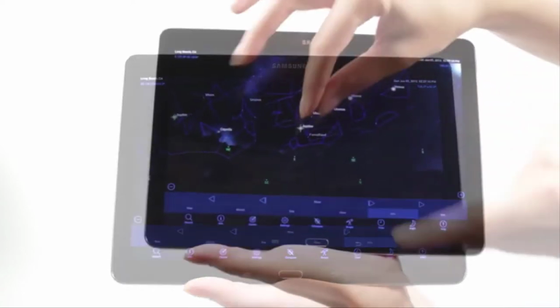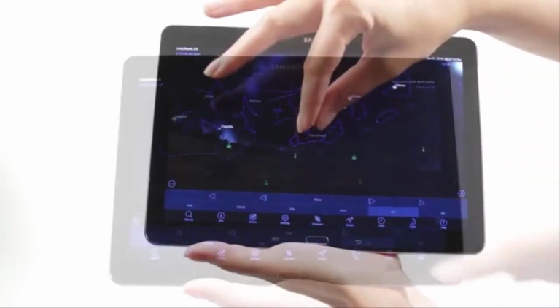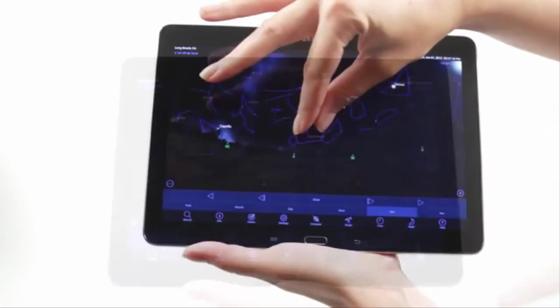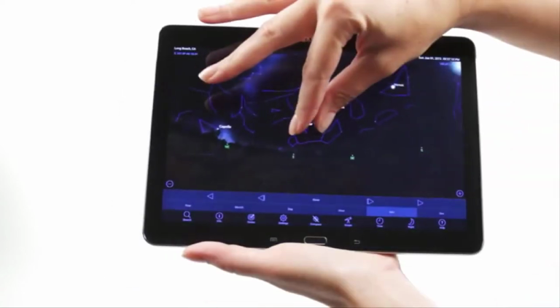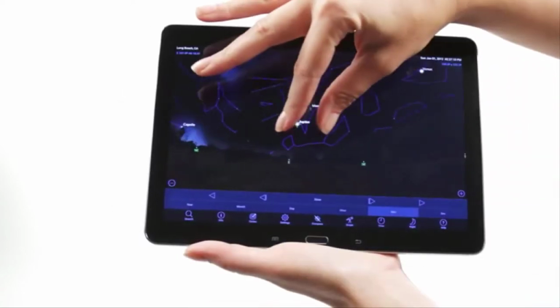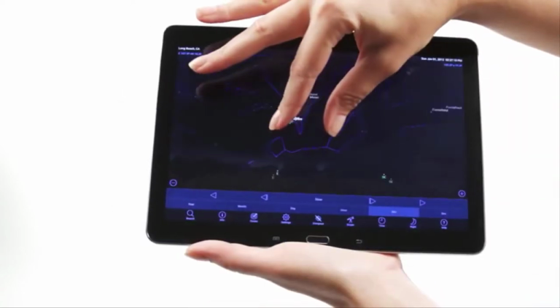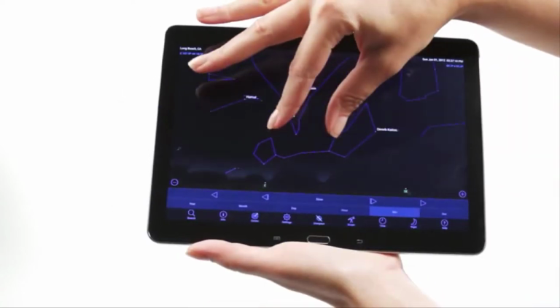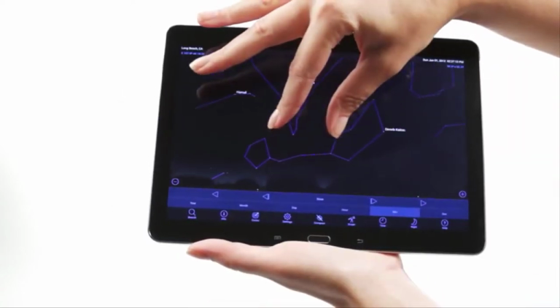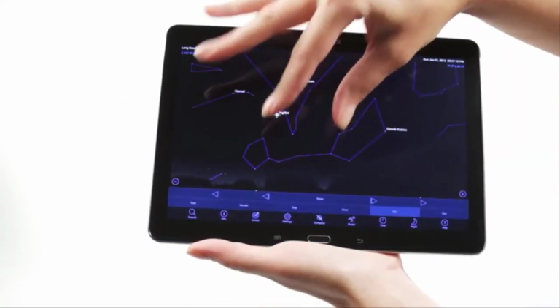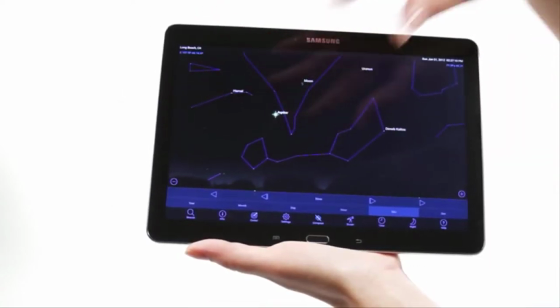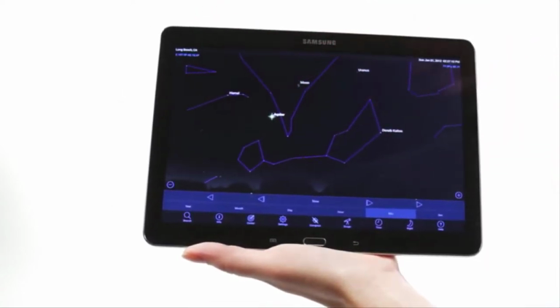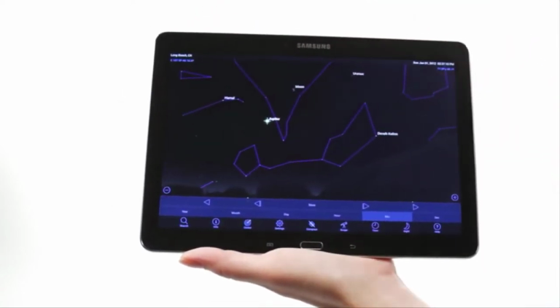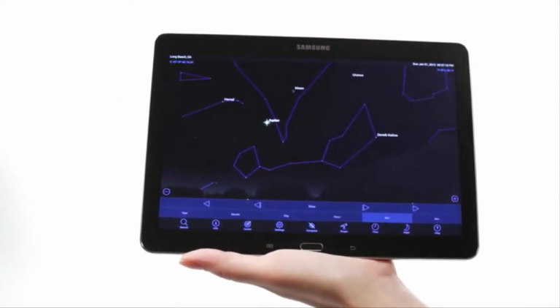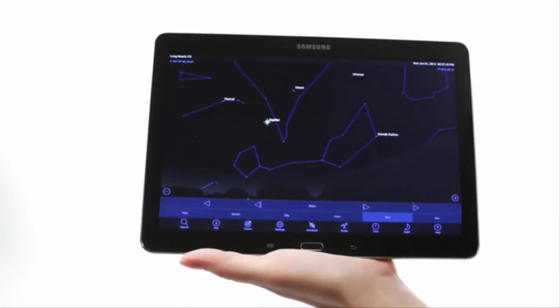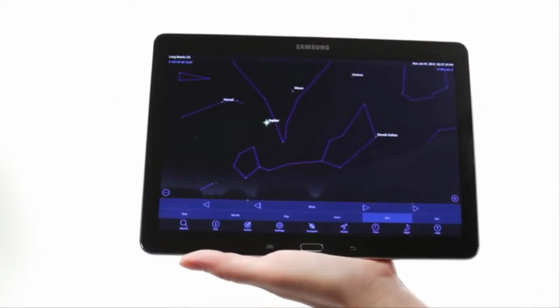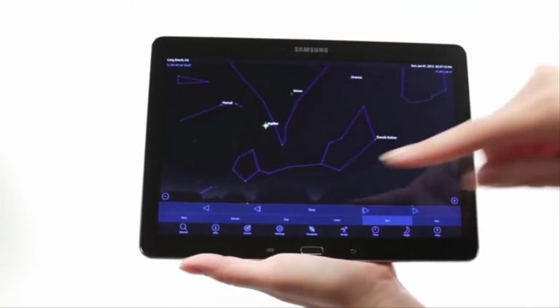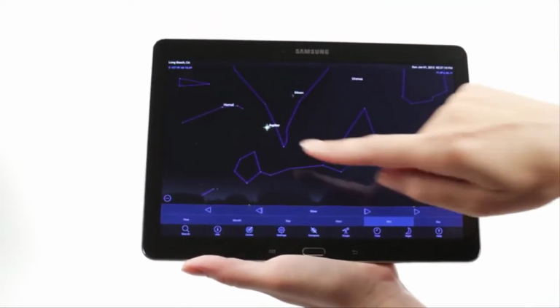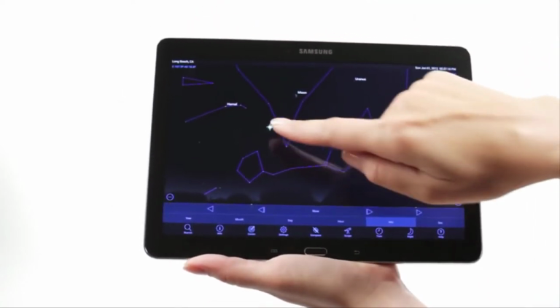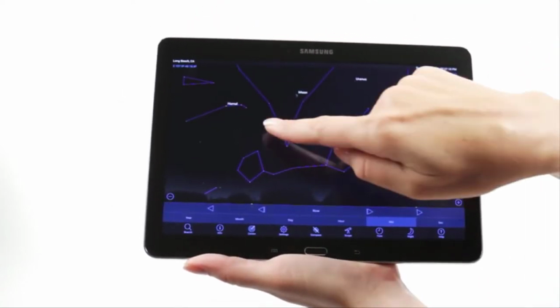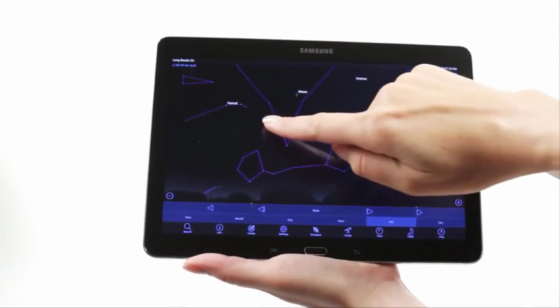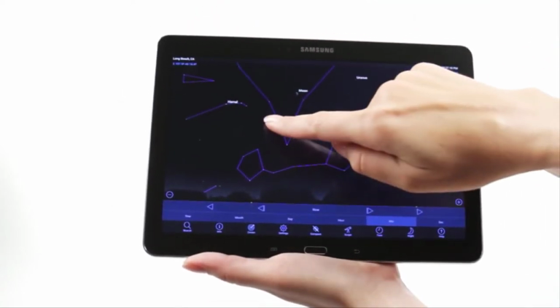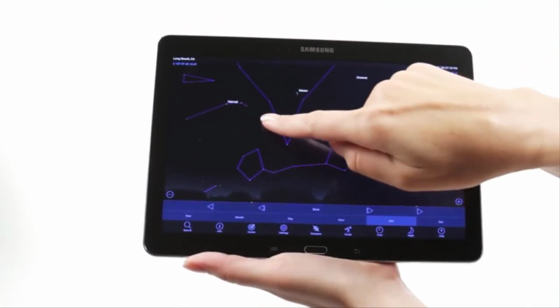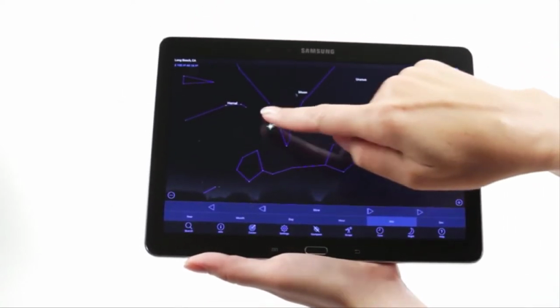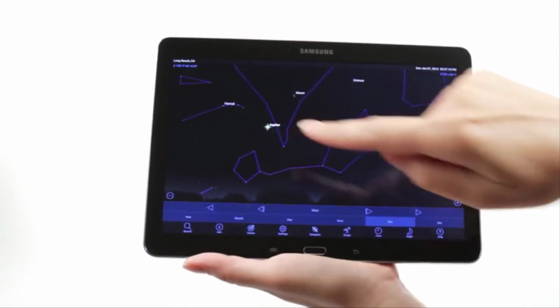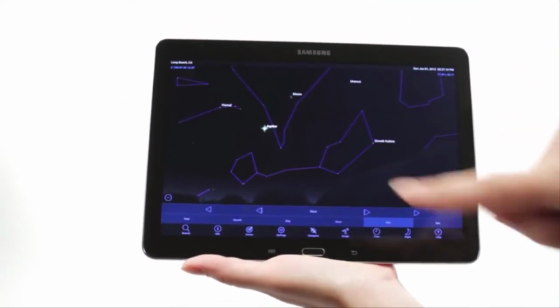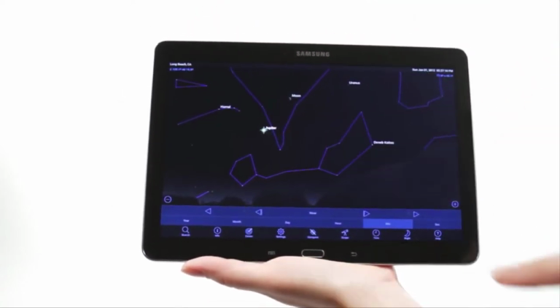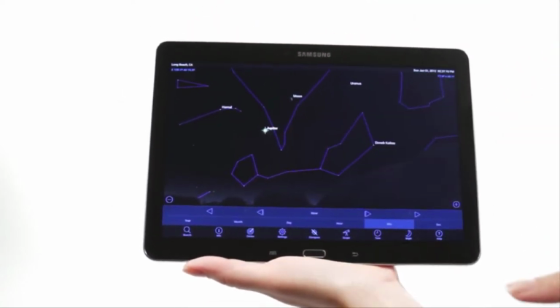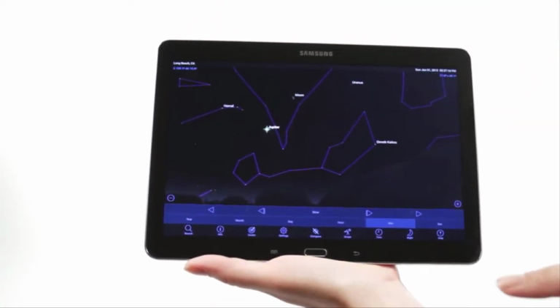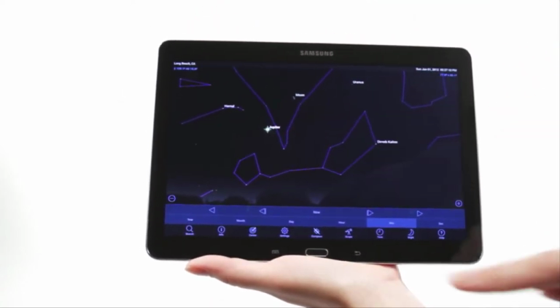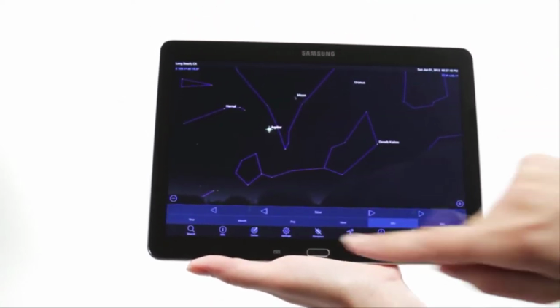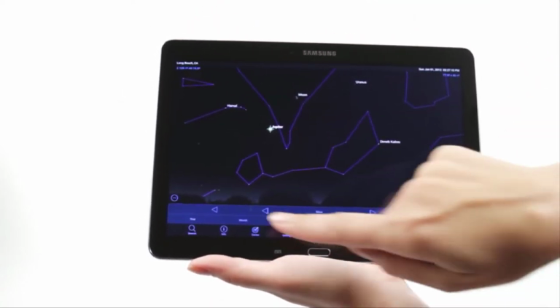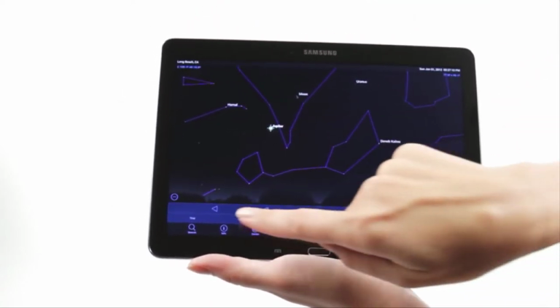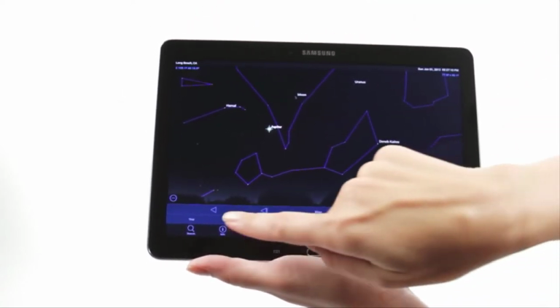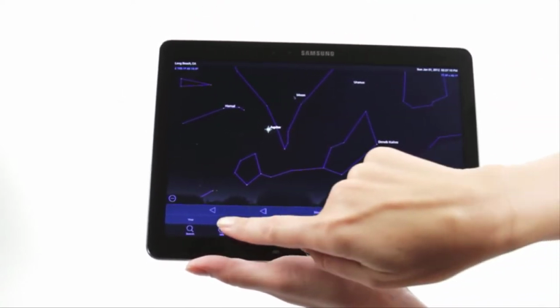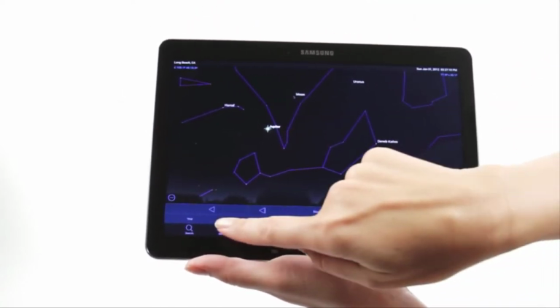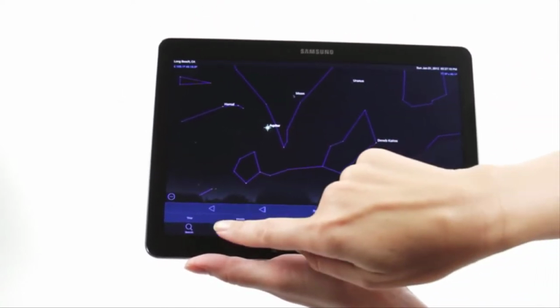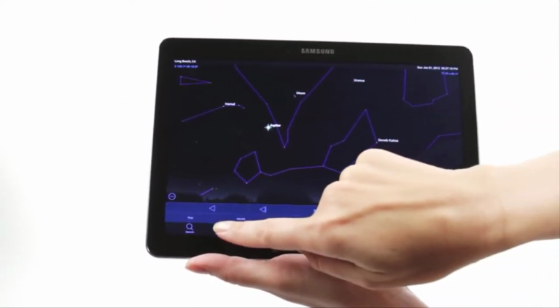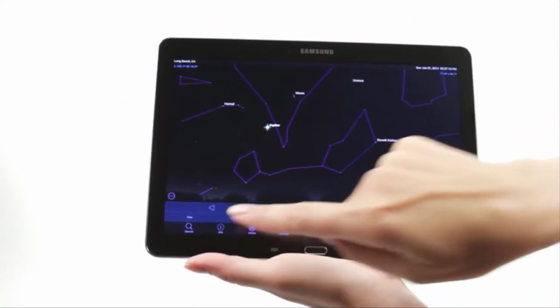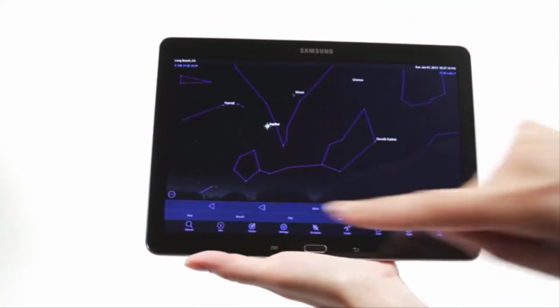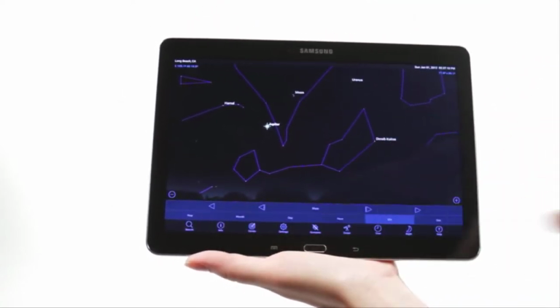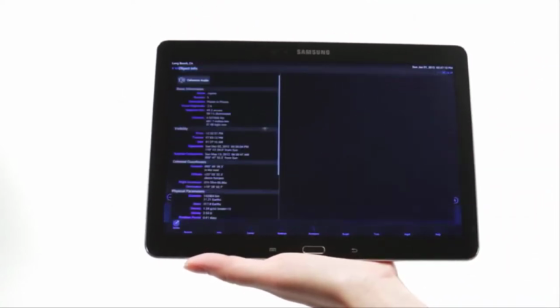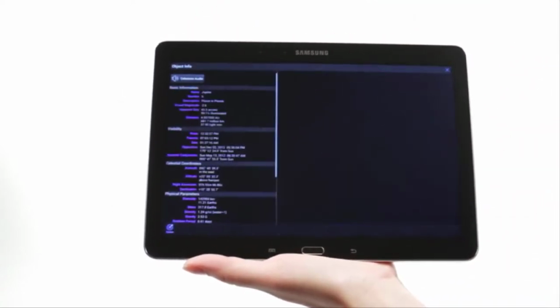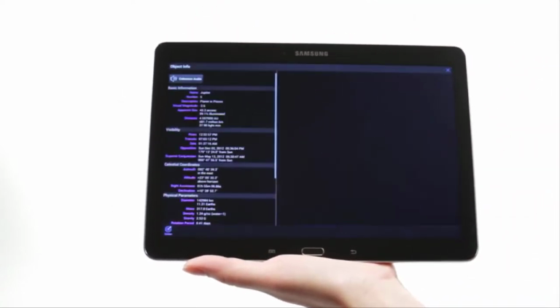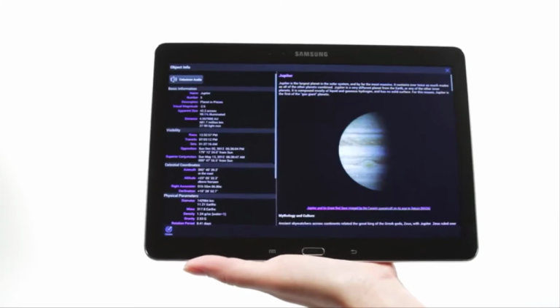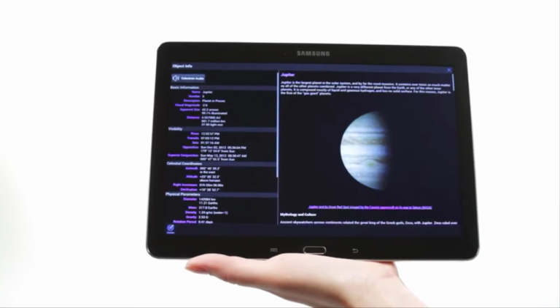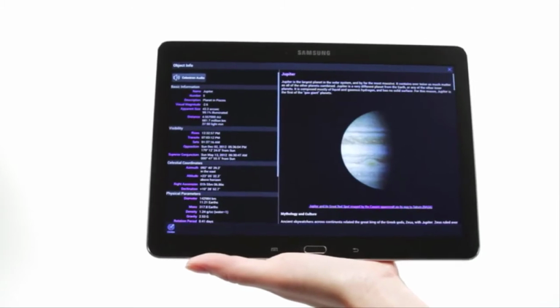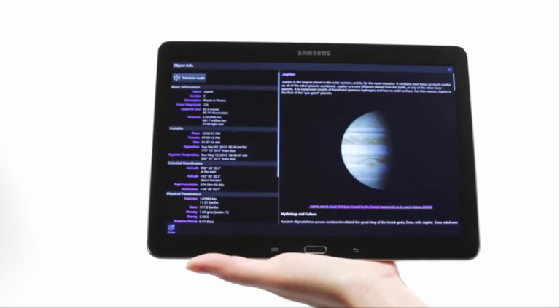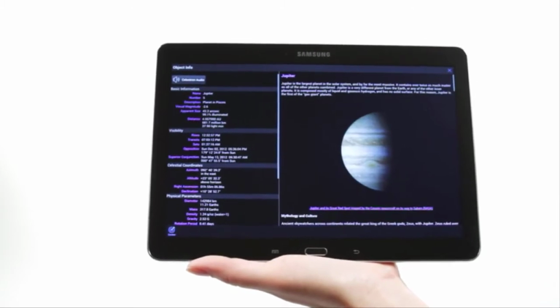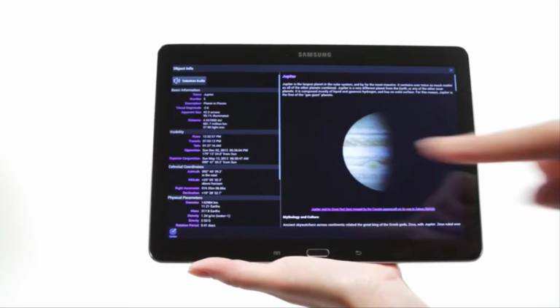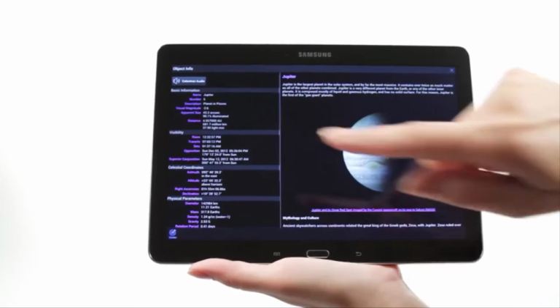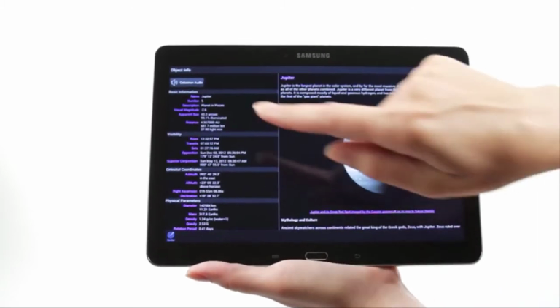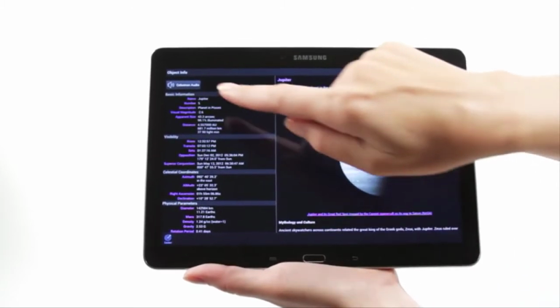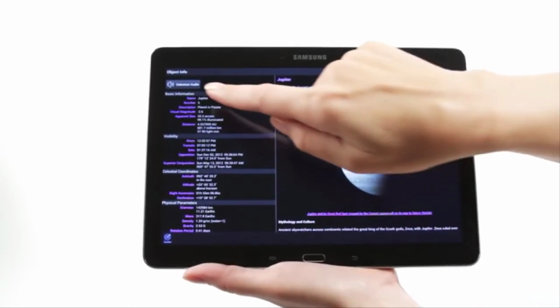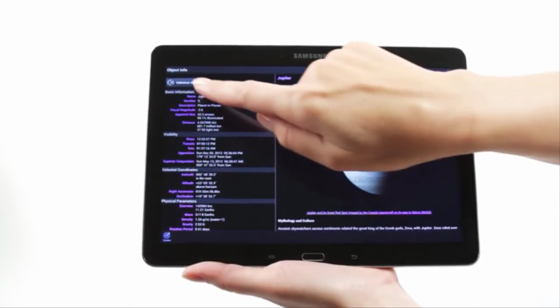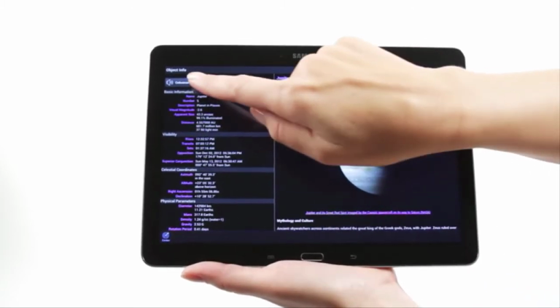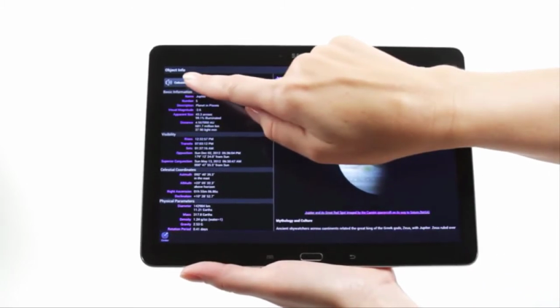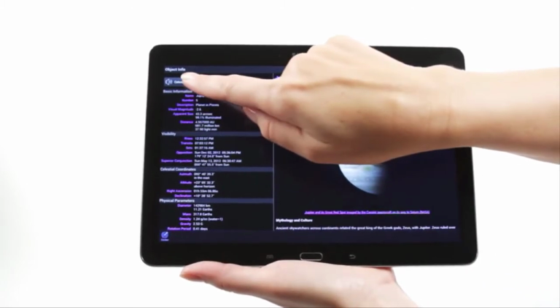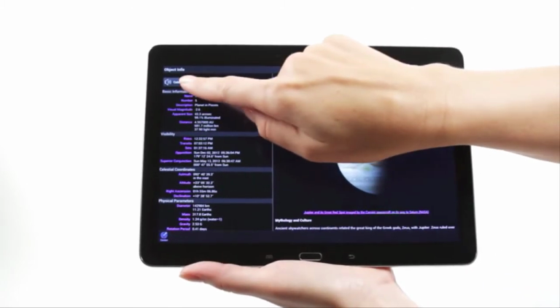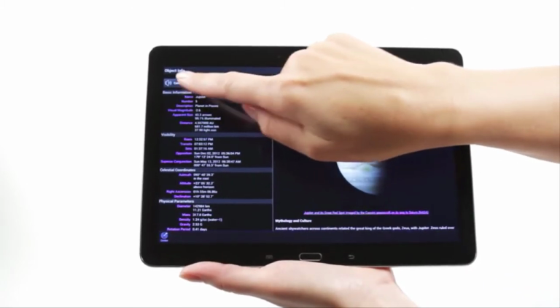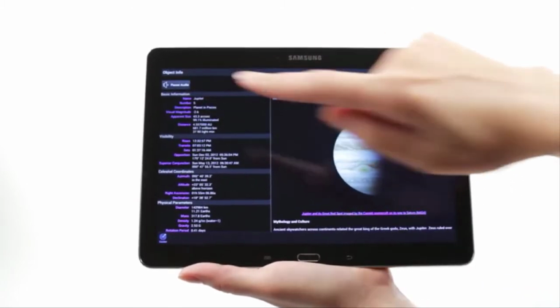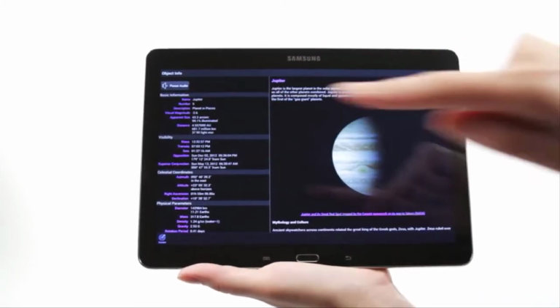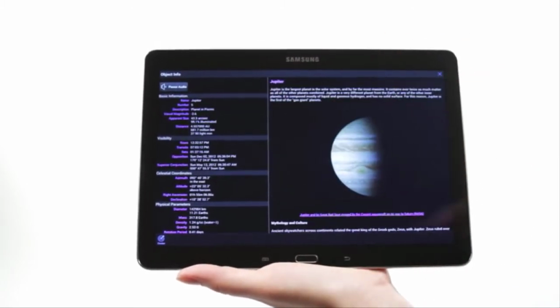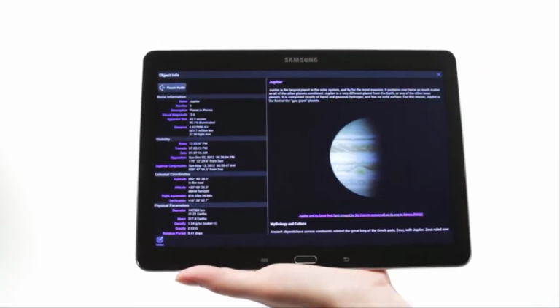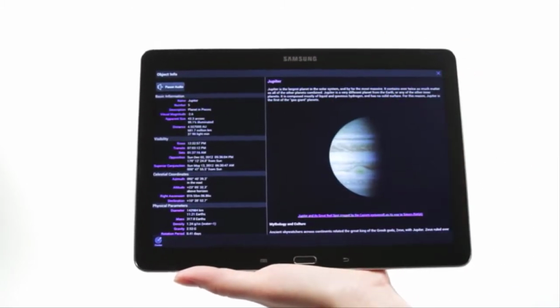As you observe, listen to SkyPortal's audio descriptions for the most popular objects. Happy stargazing!